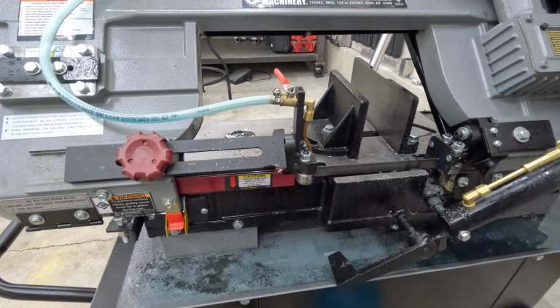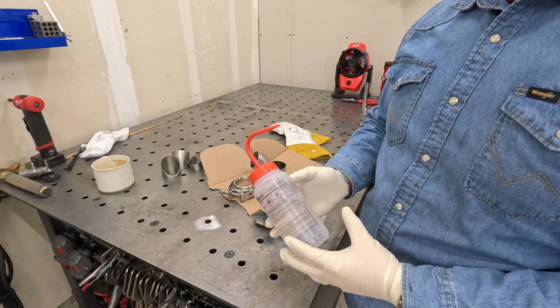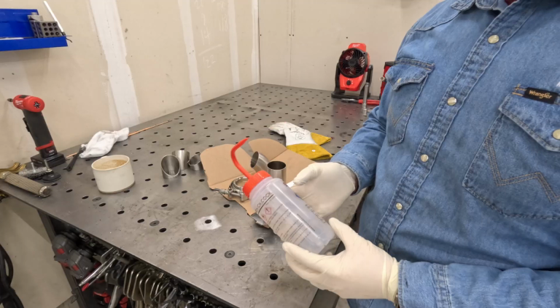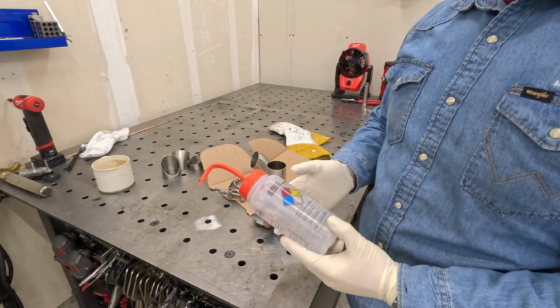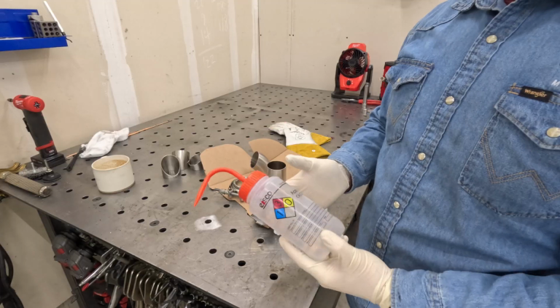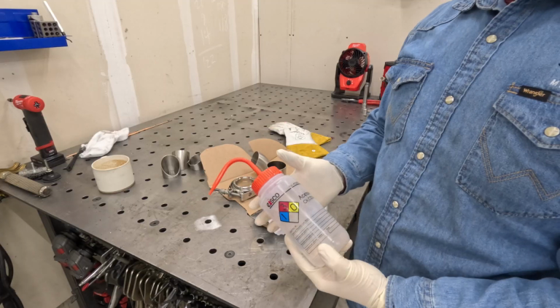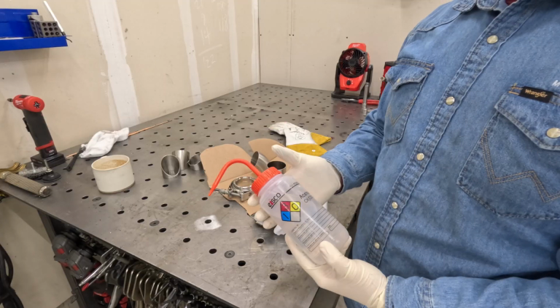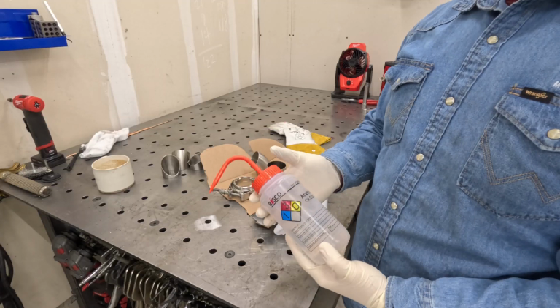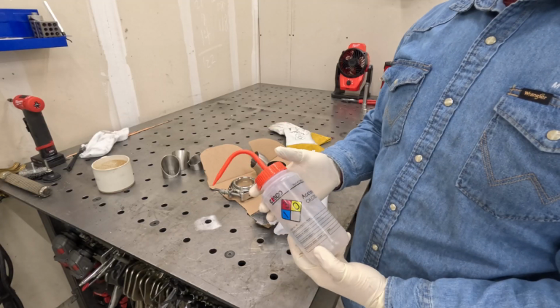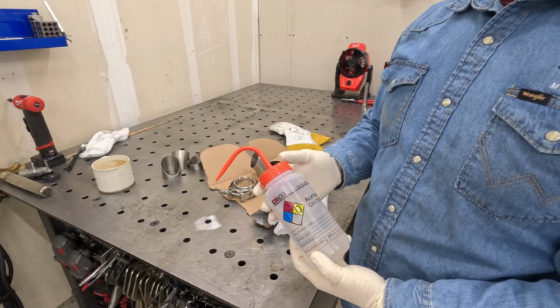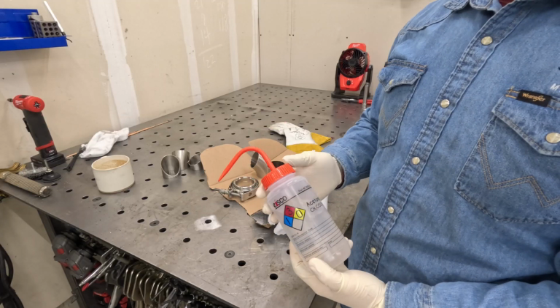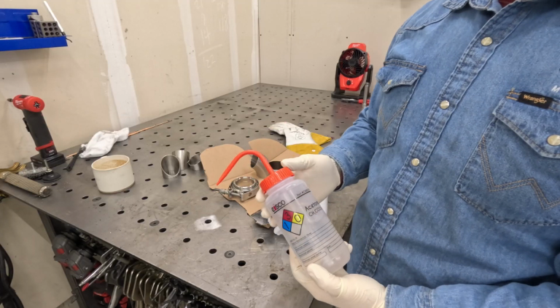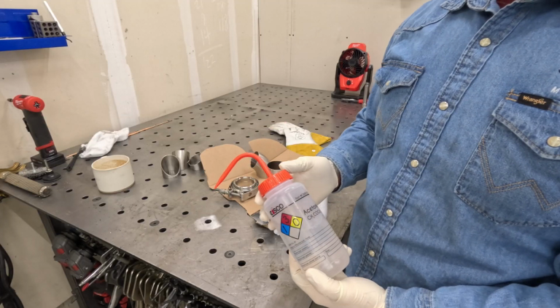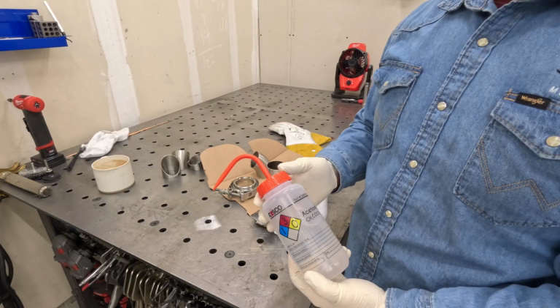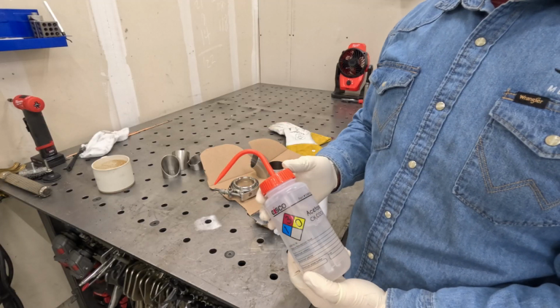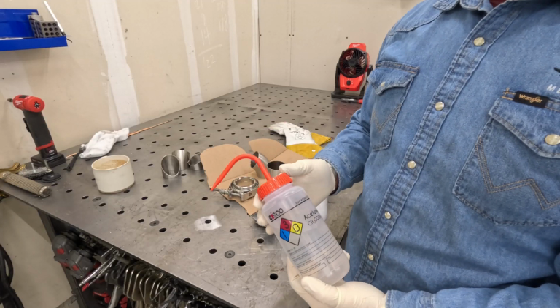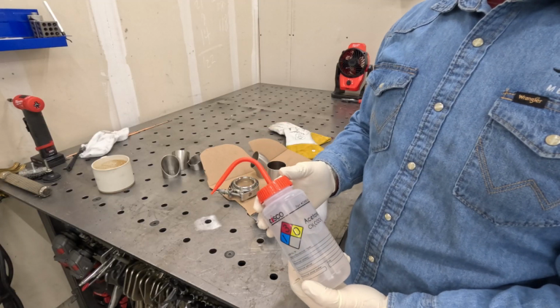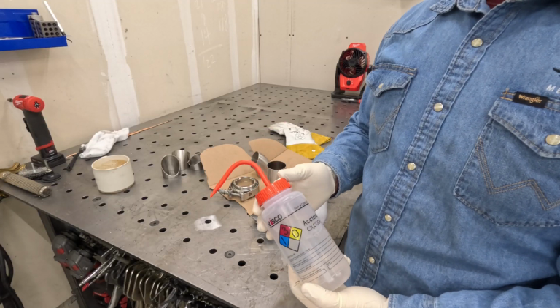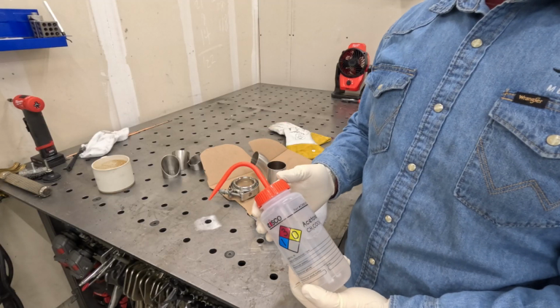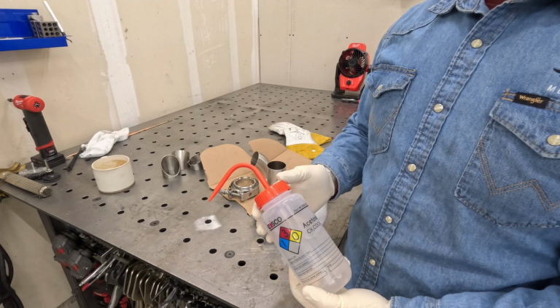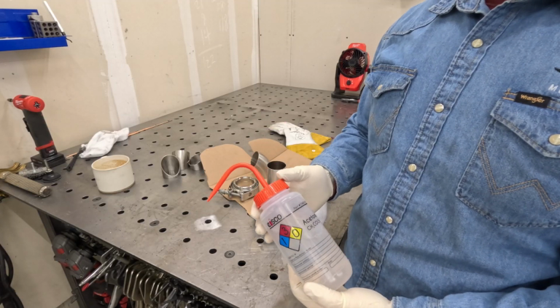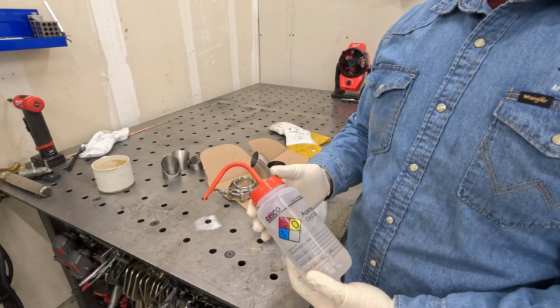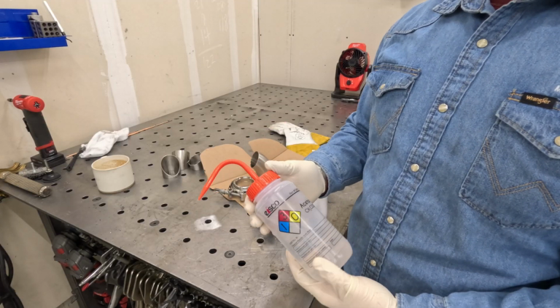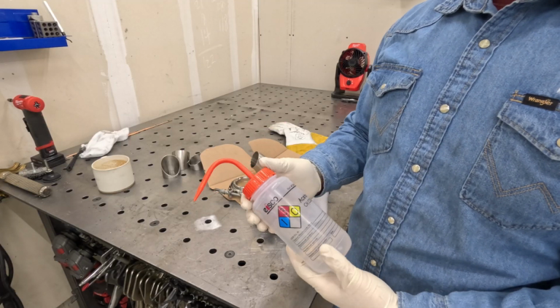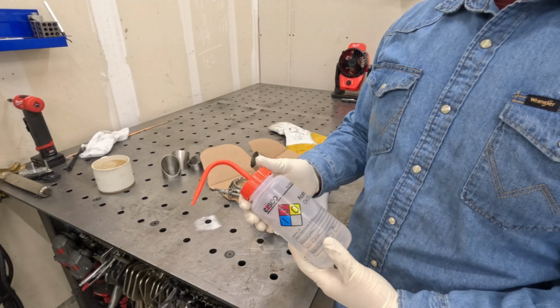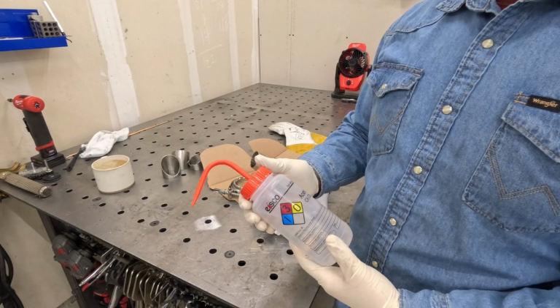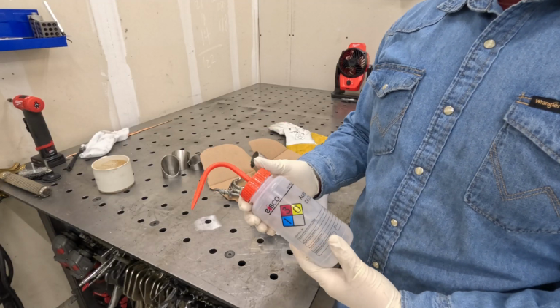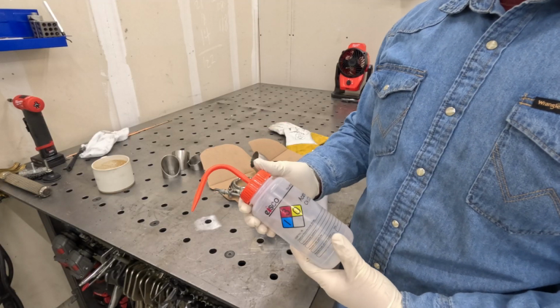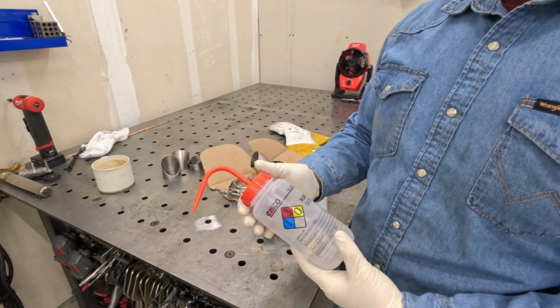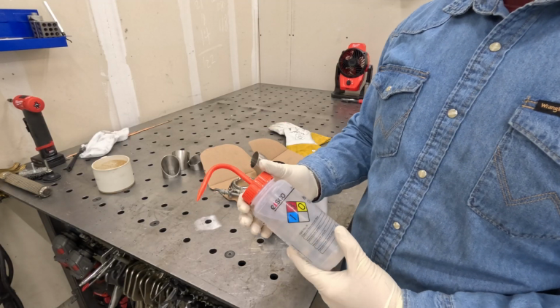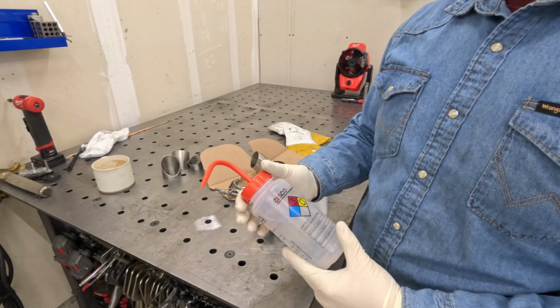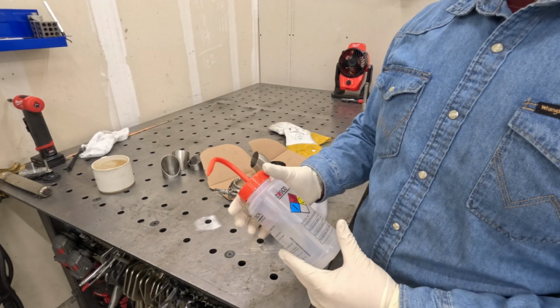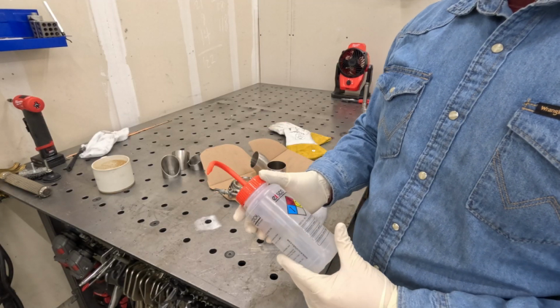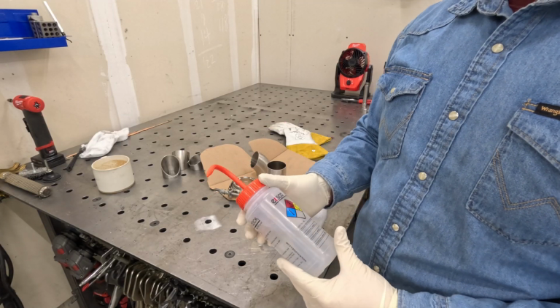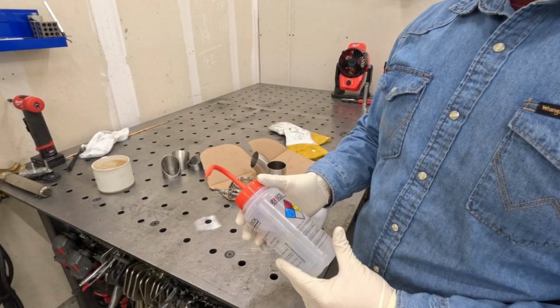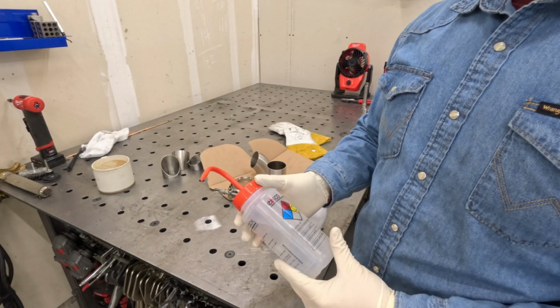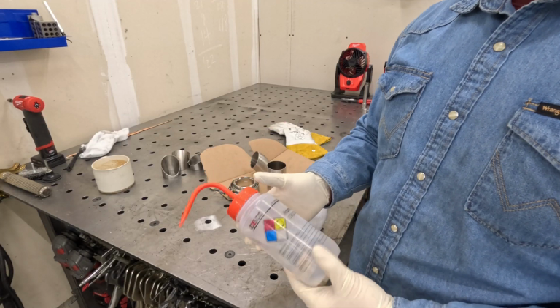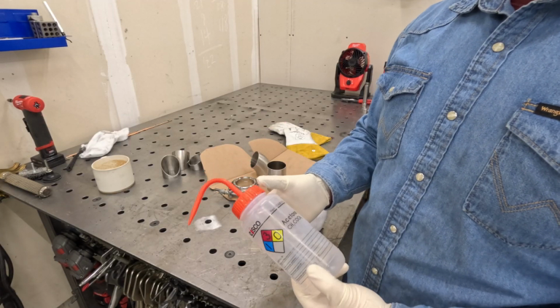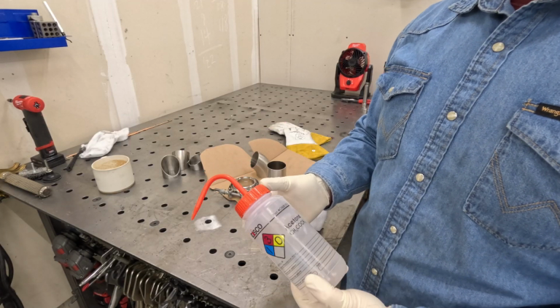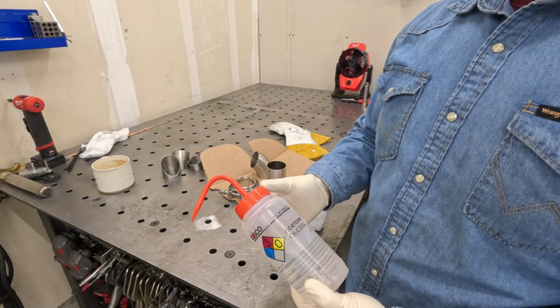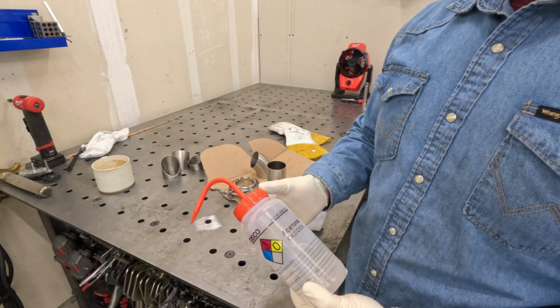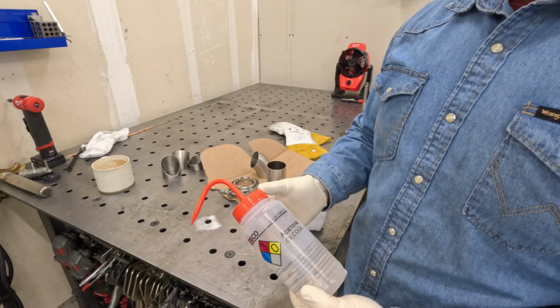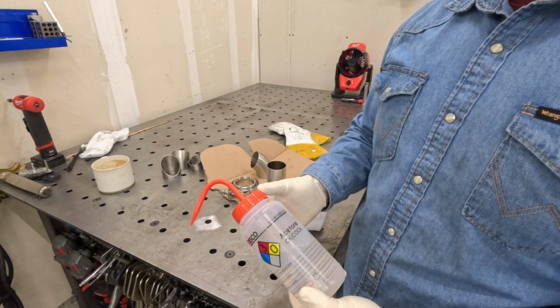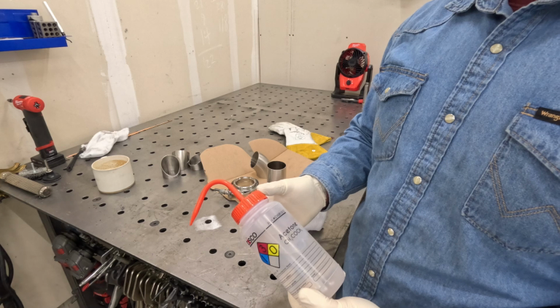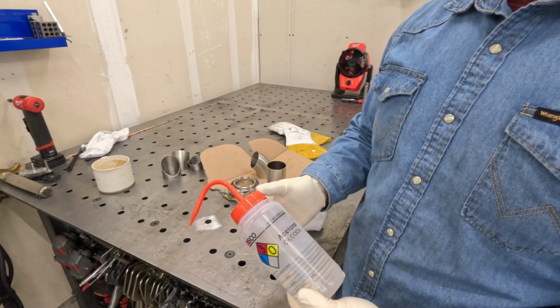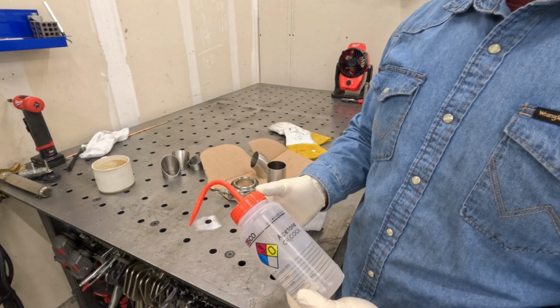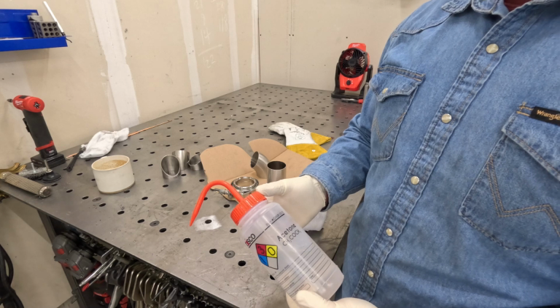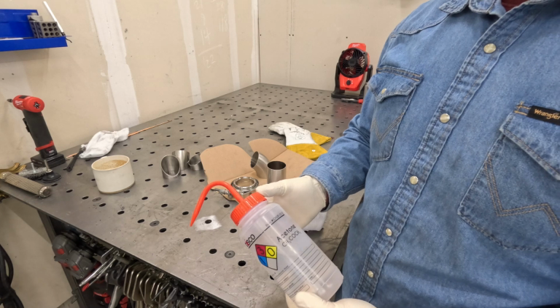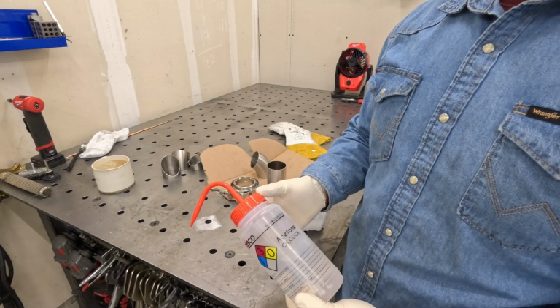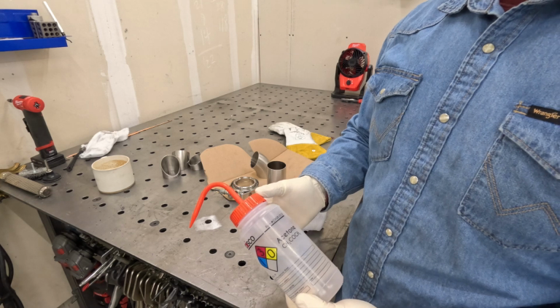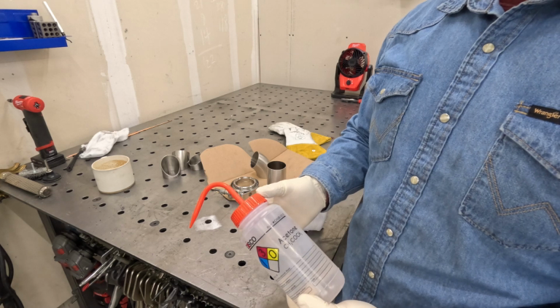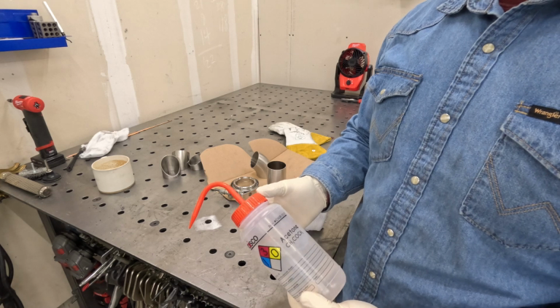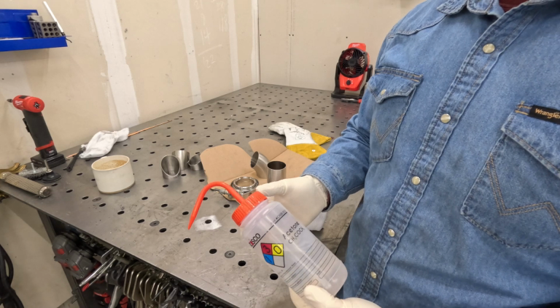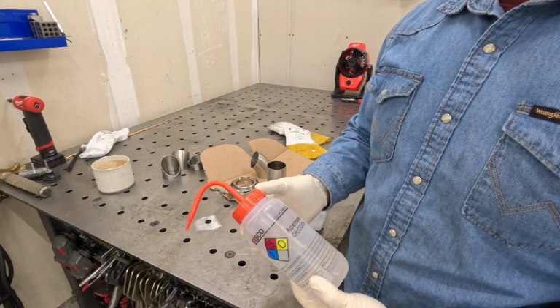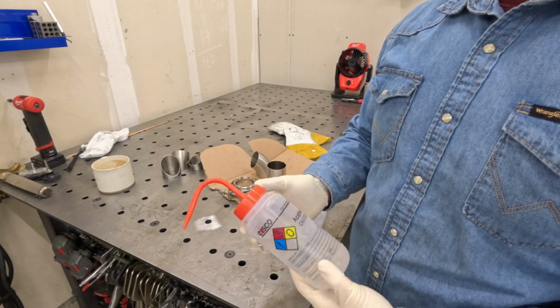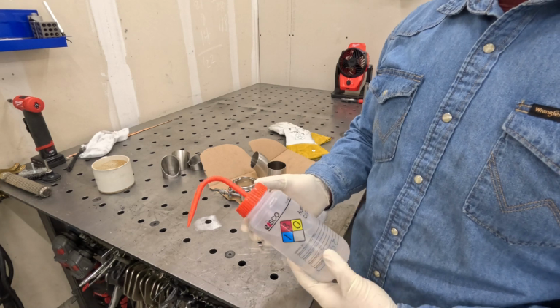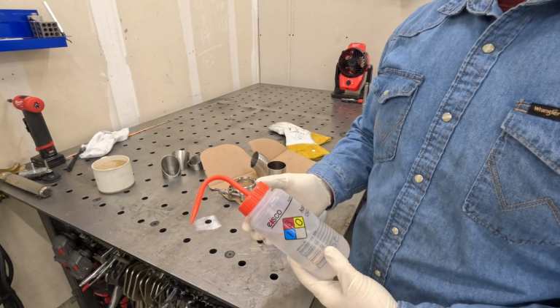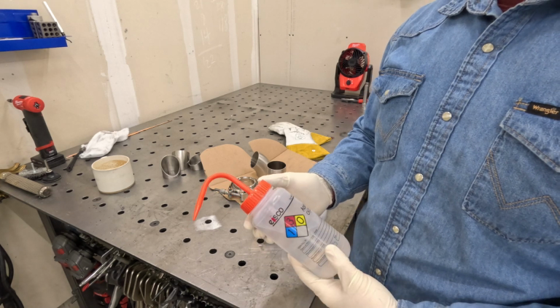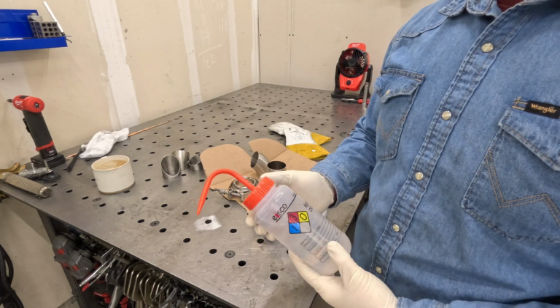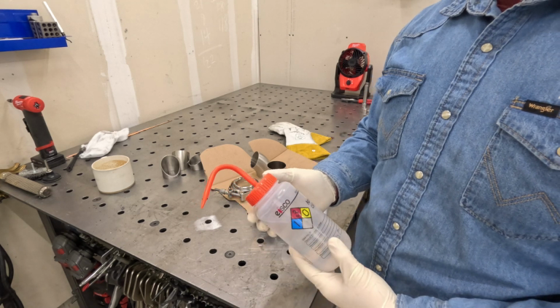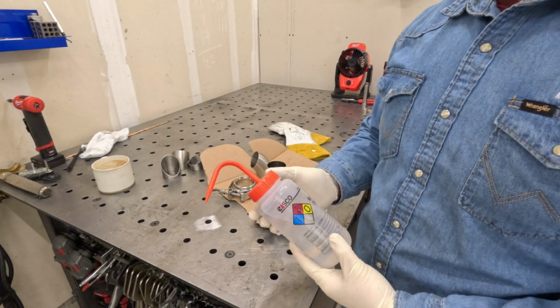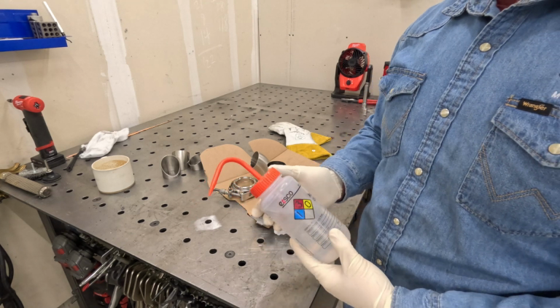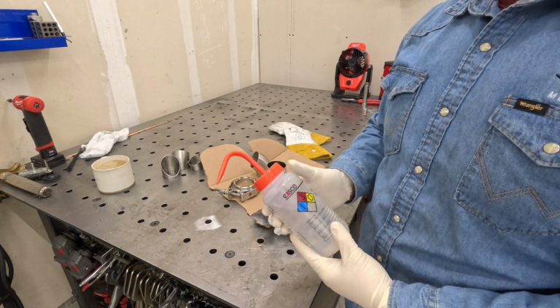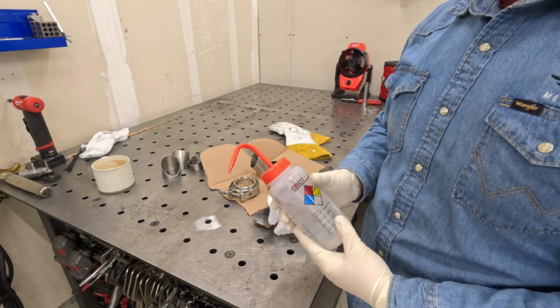I always like to prep my parts with acetone after I brush them. It just makes sure that any other impurities are off the stainless.